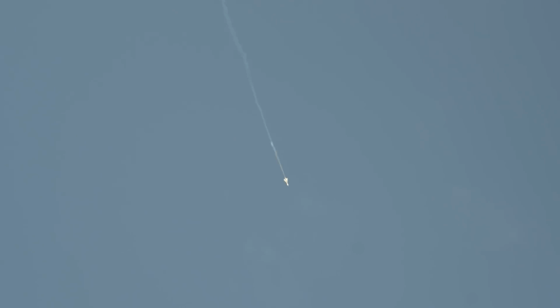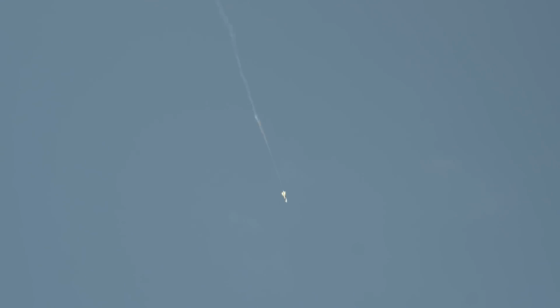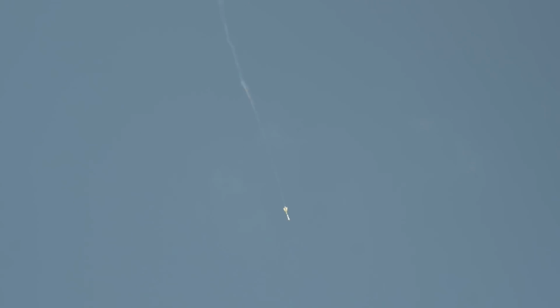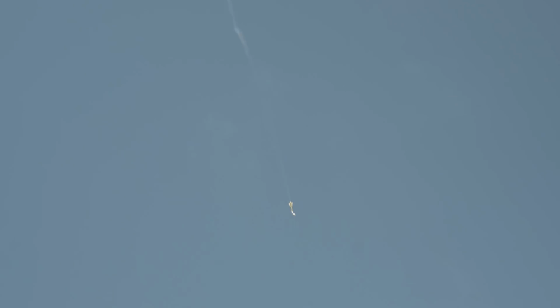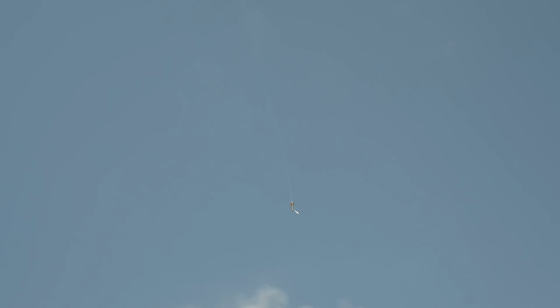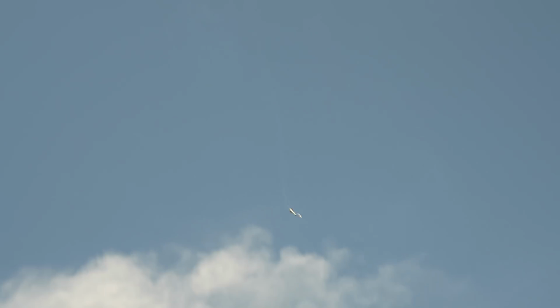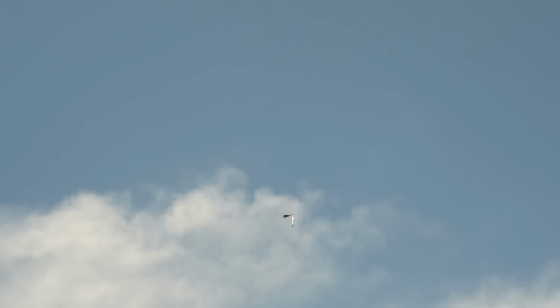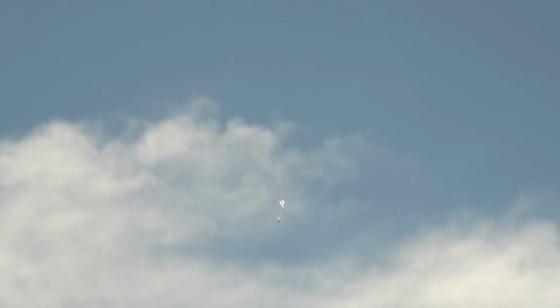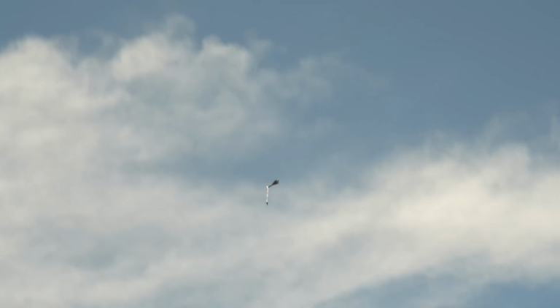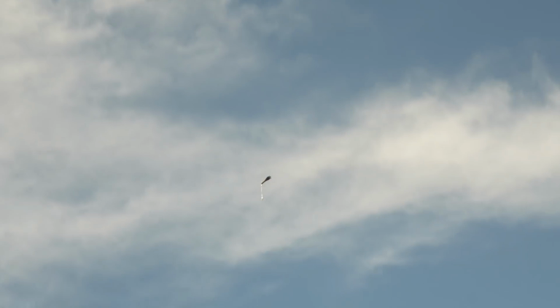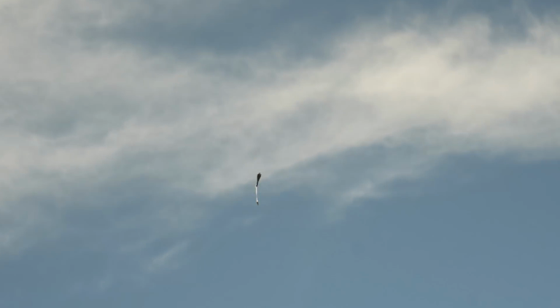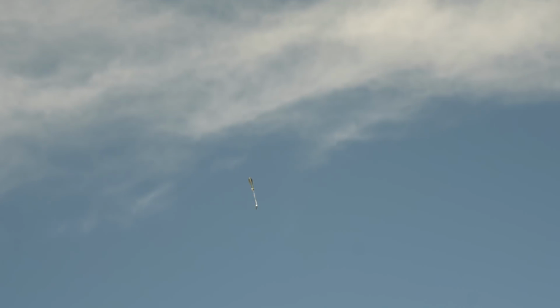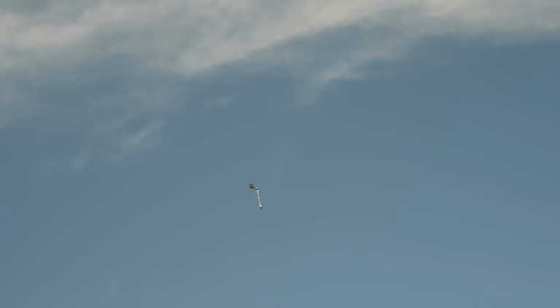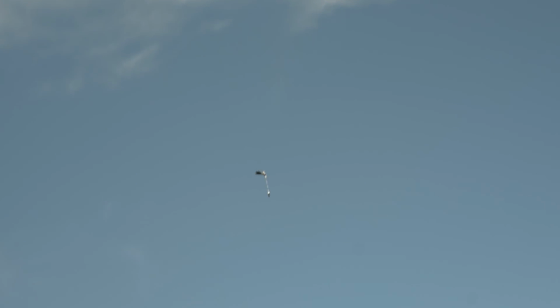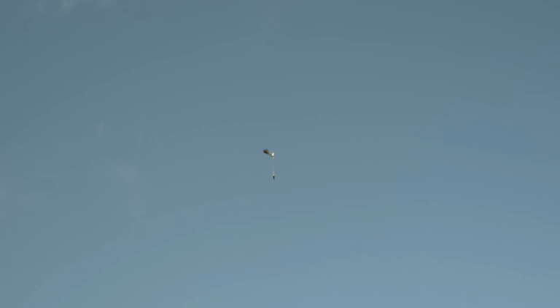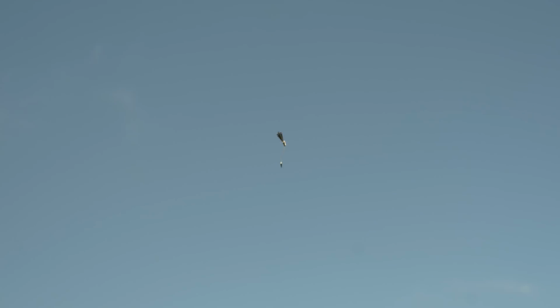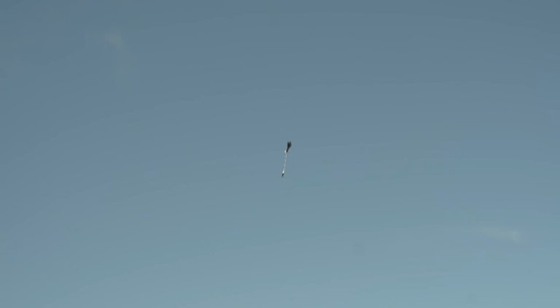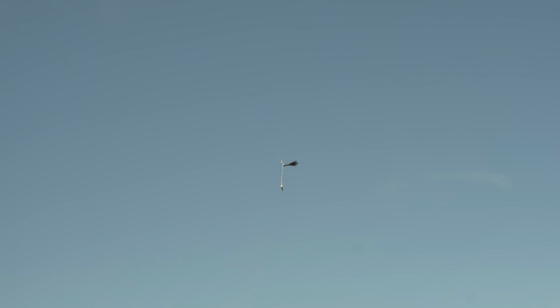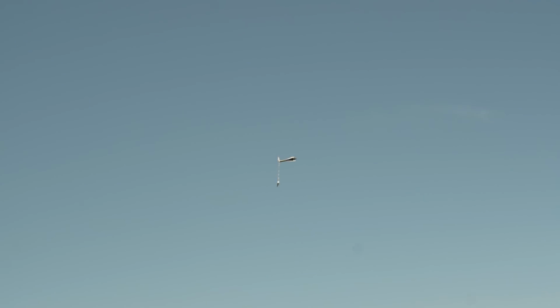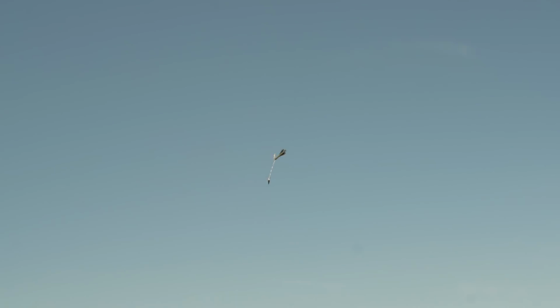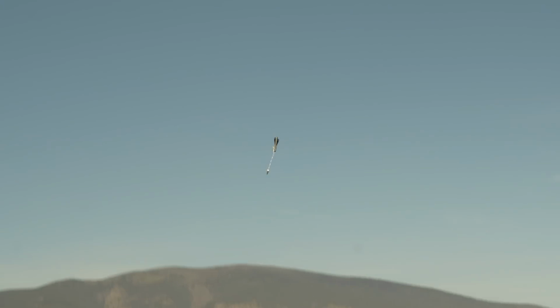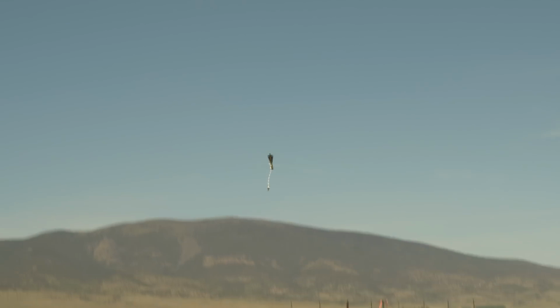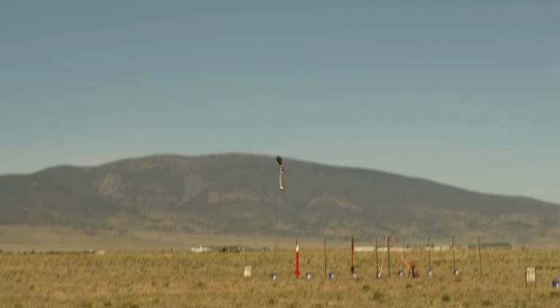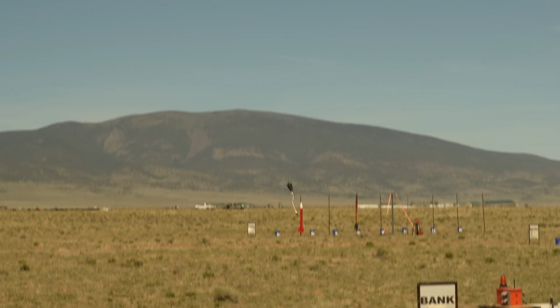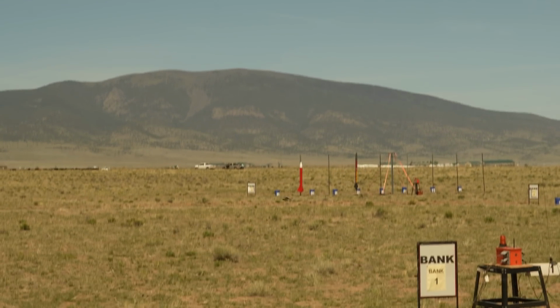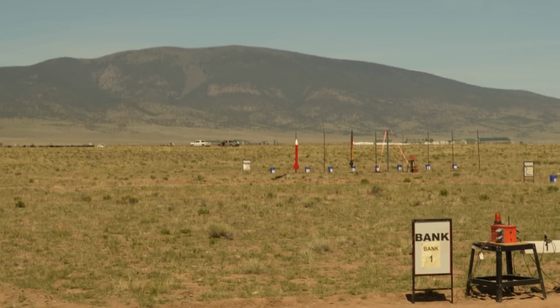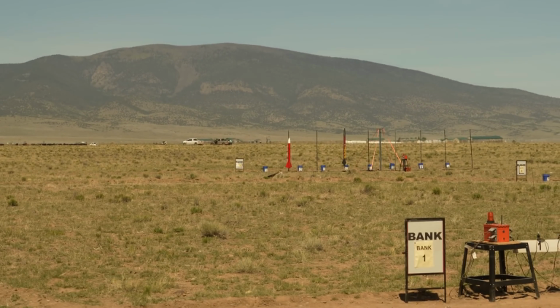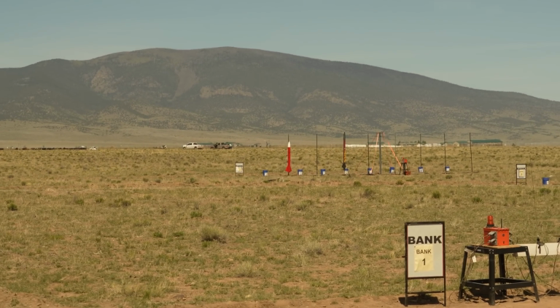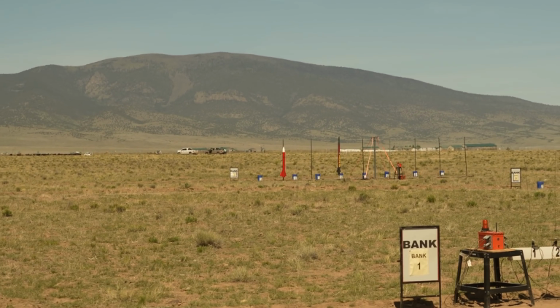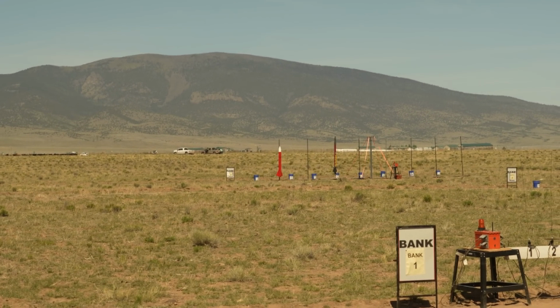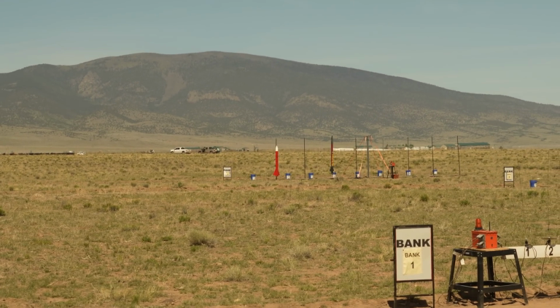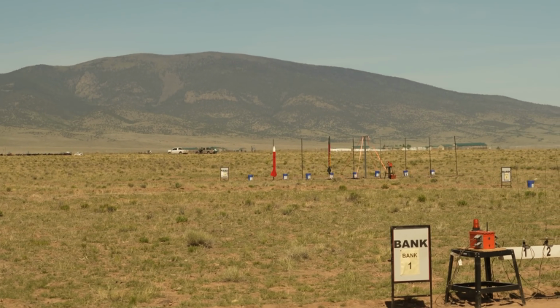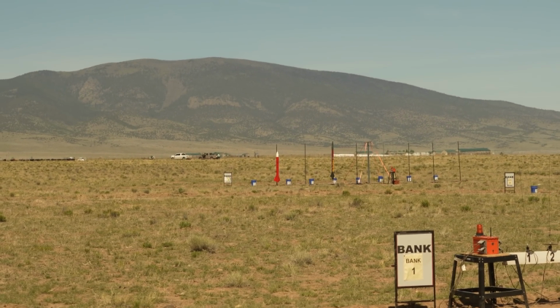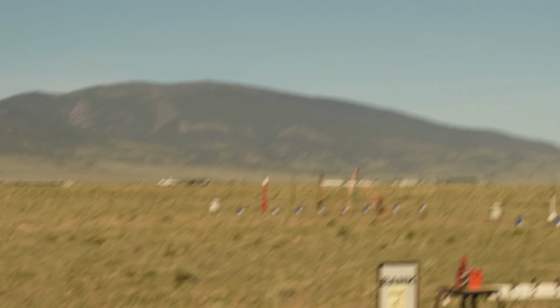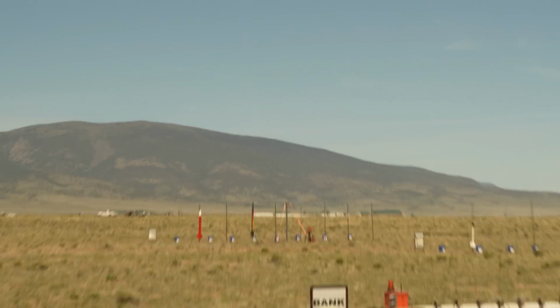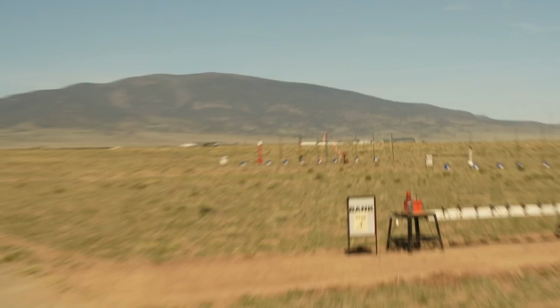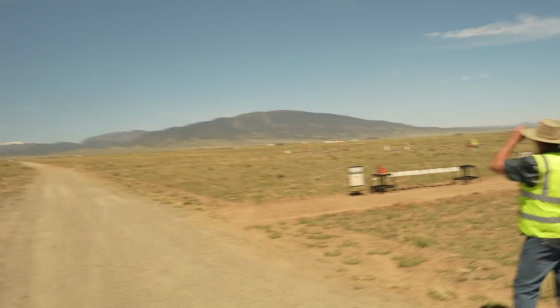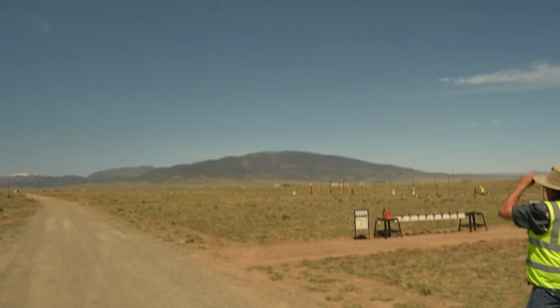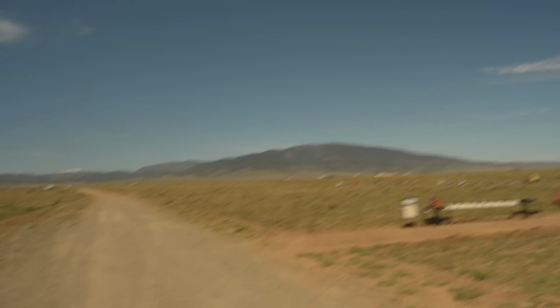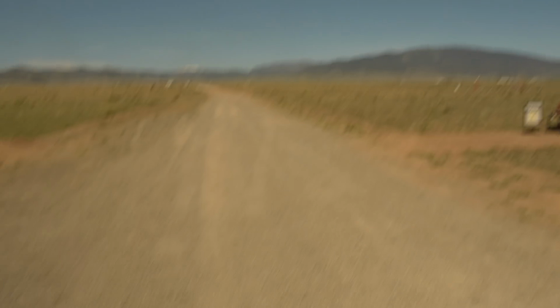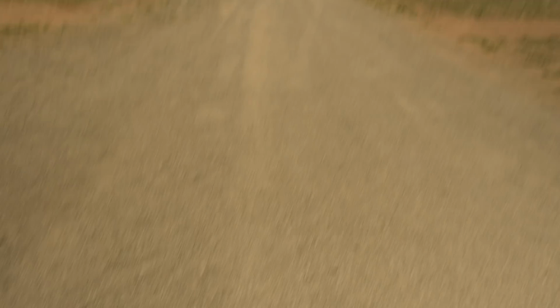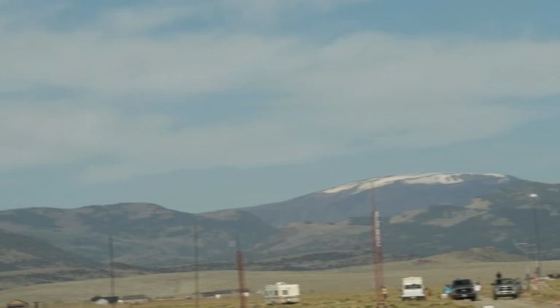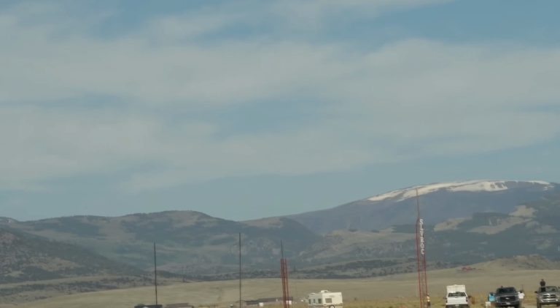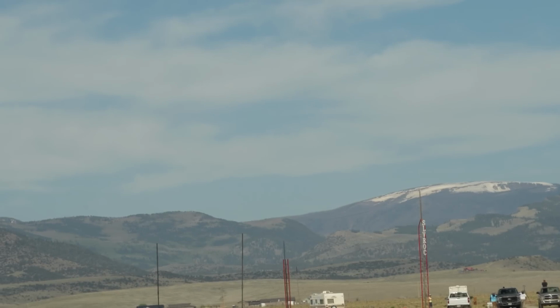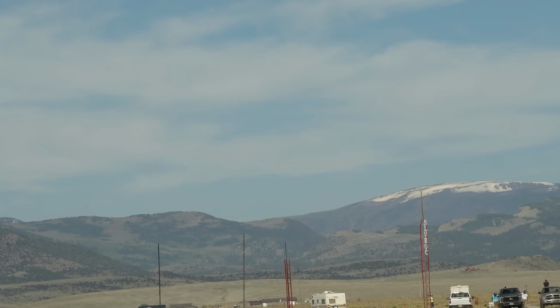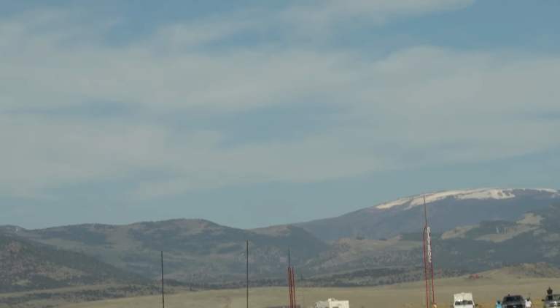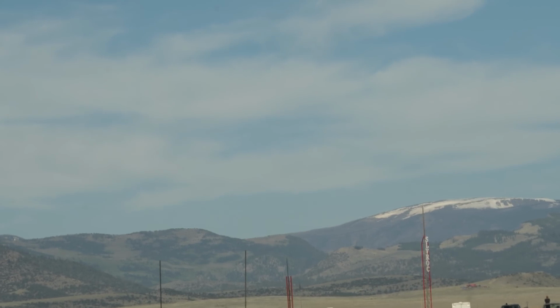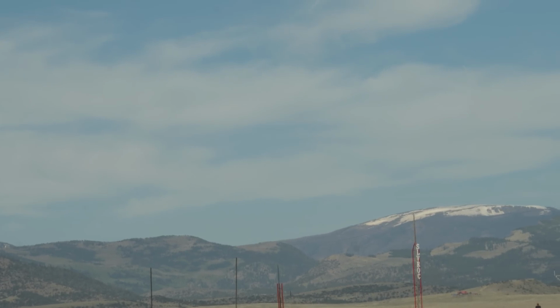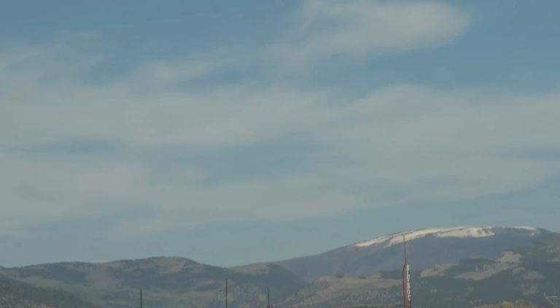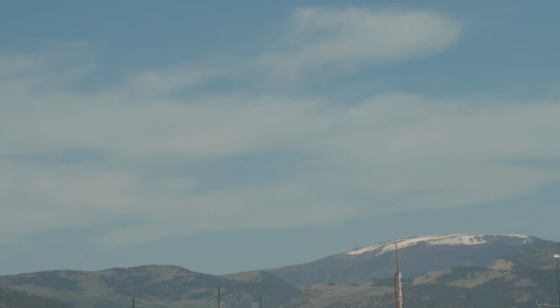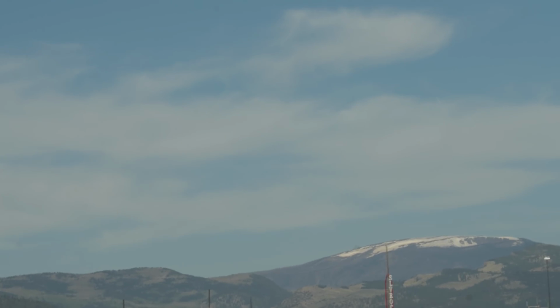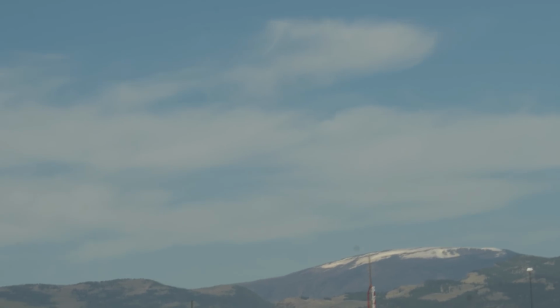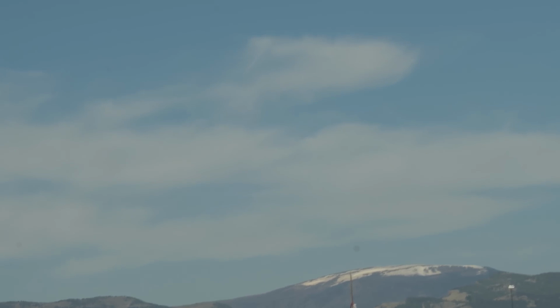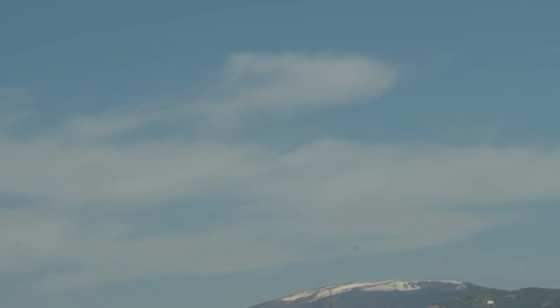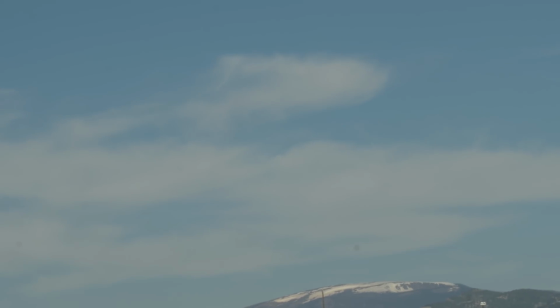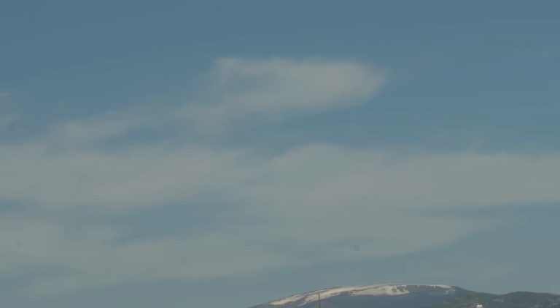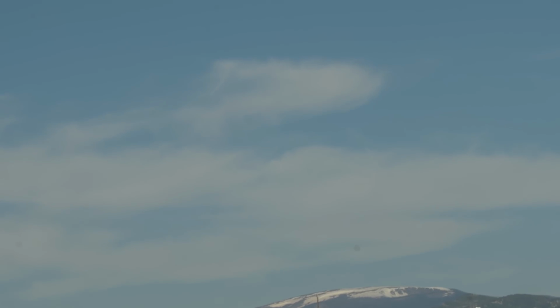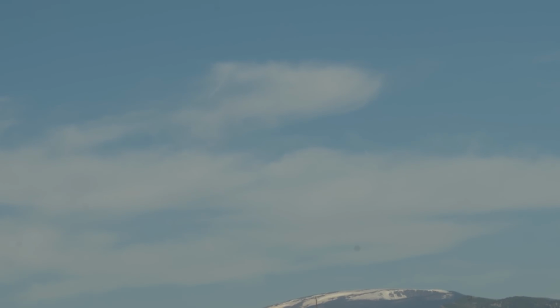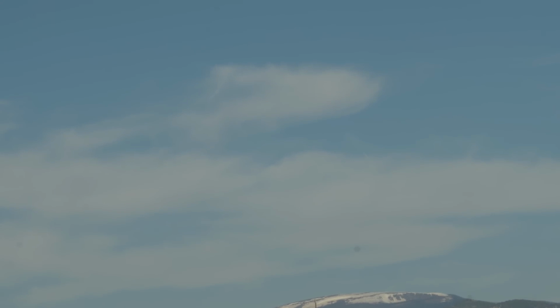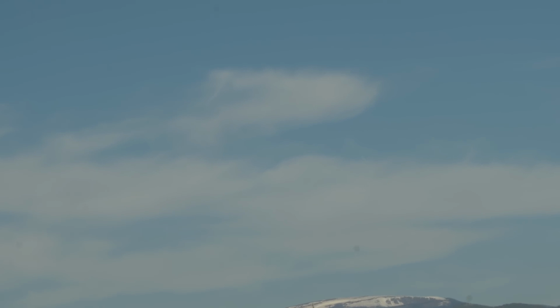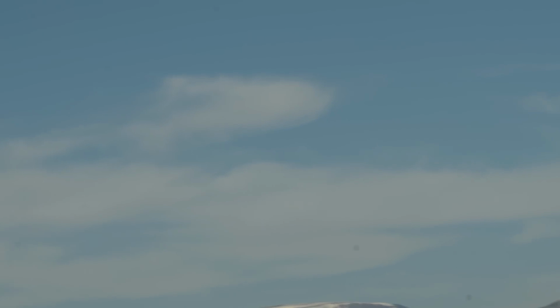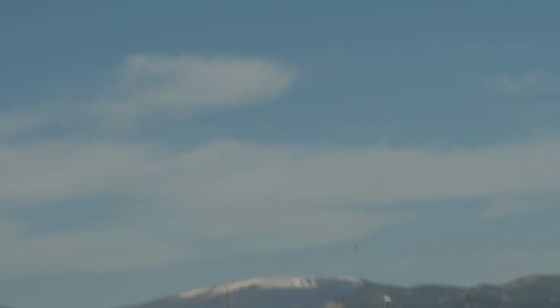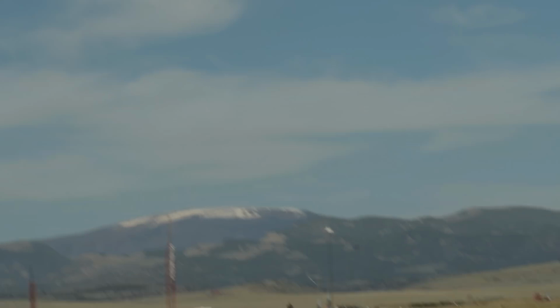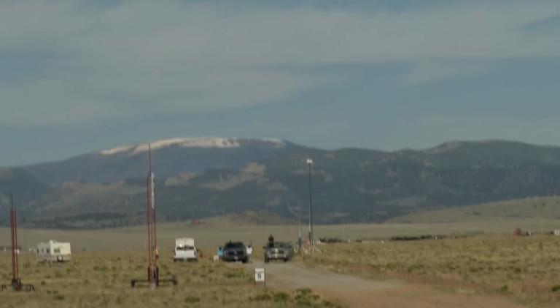Heads up. We're going into the ground. You shooting this?